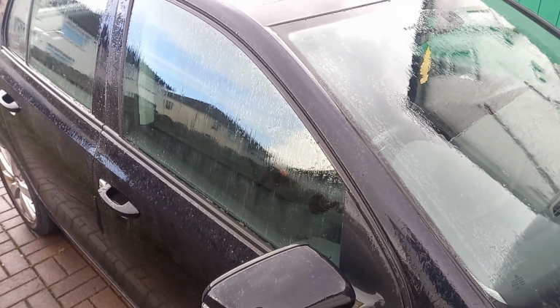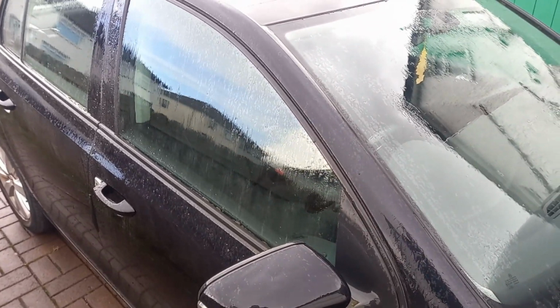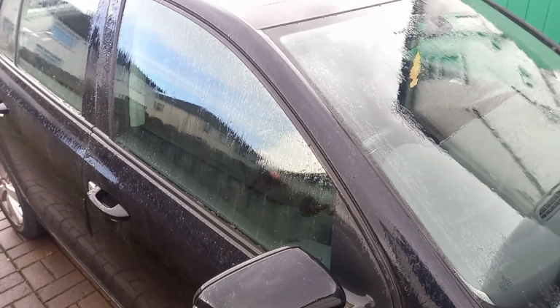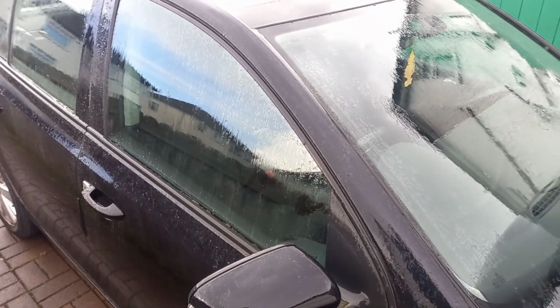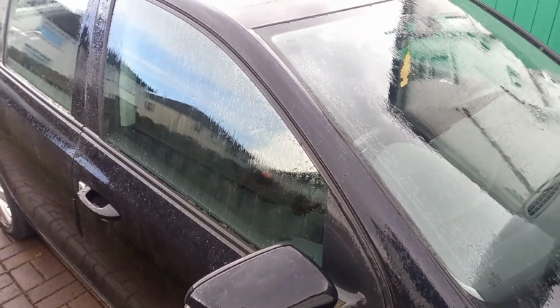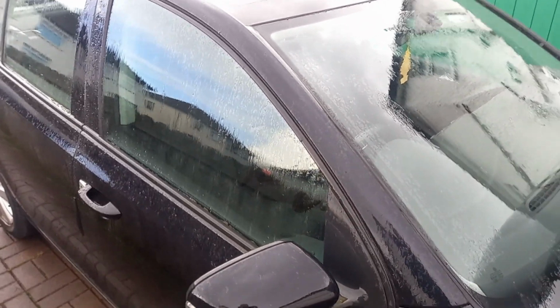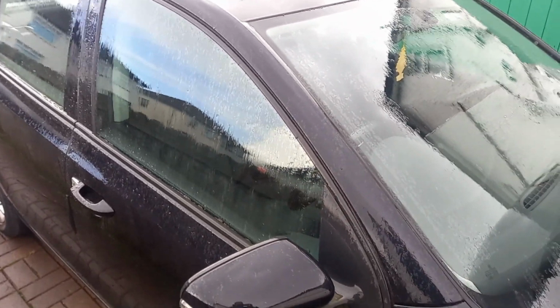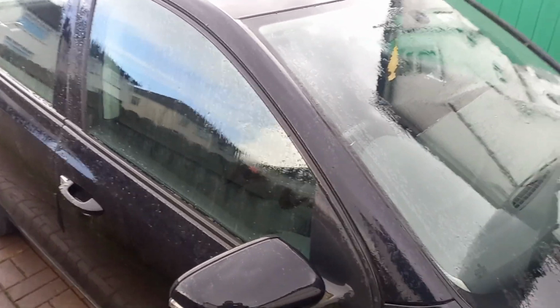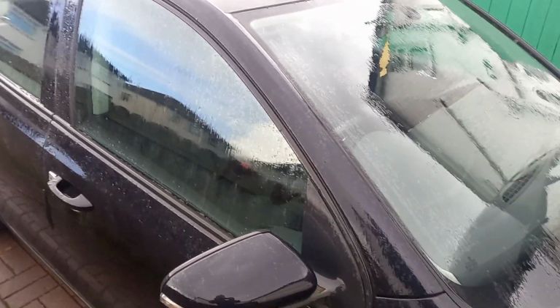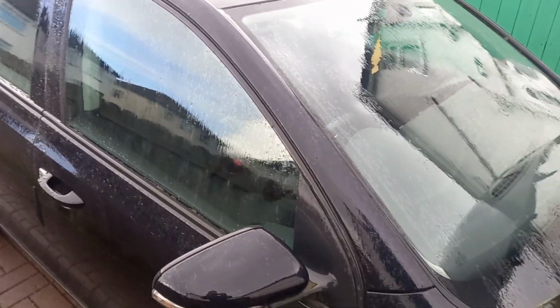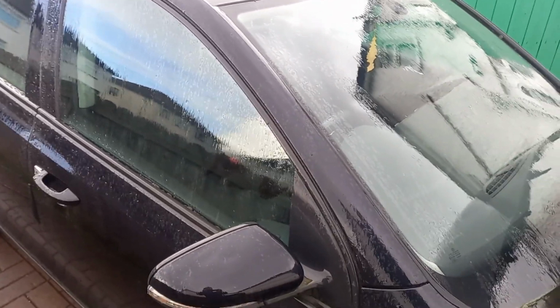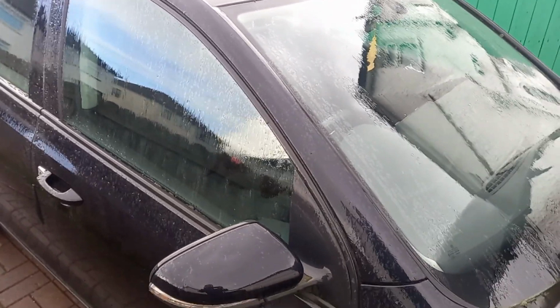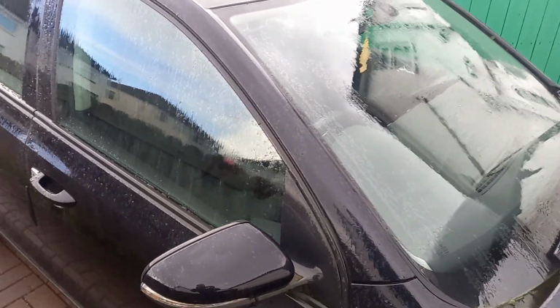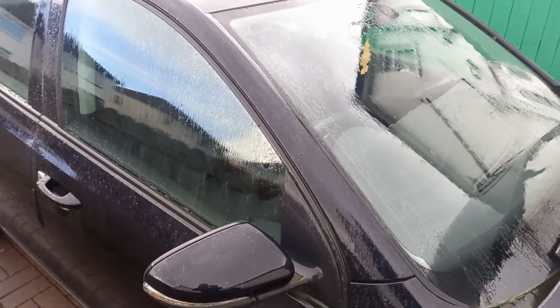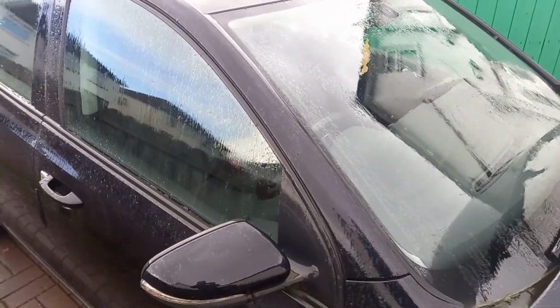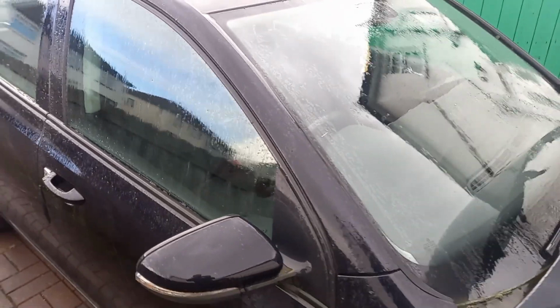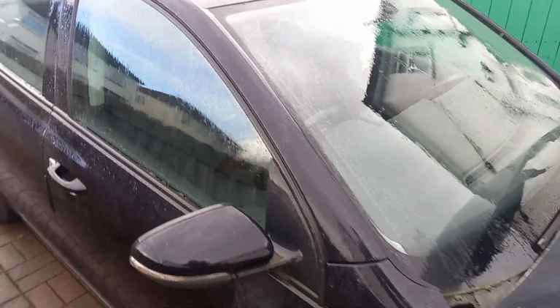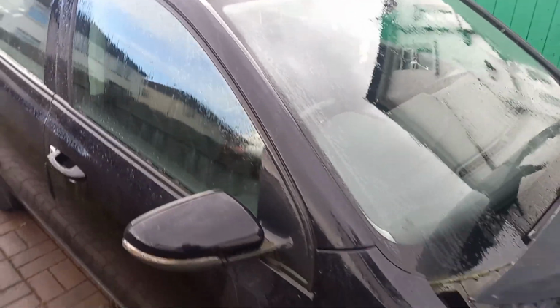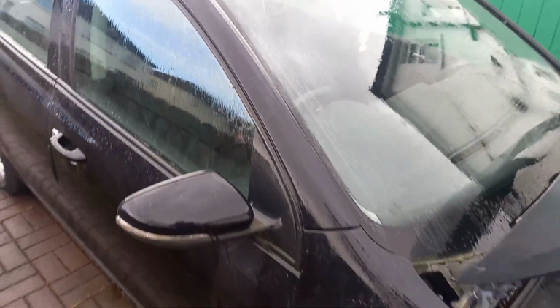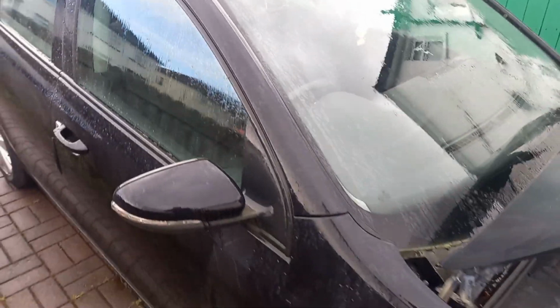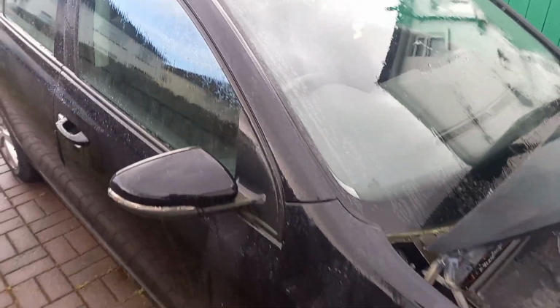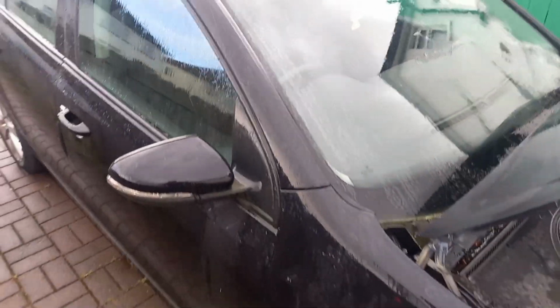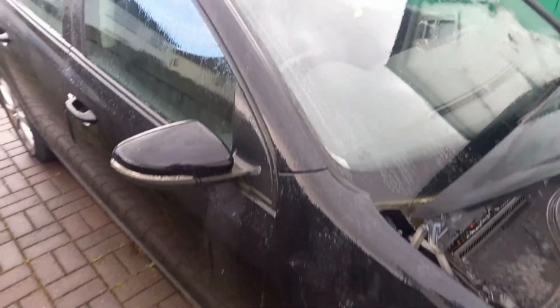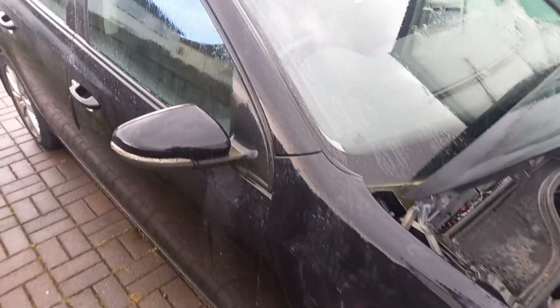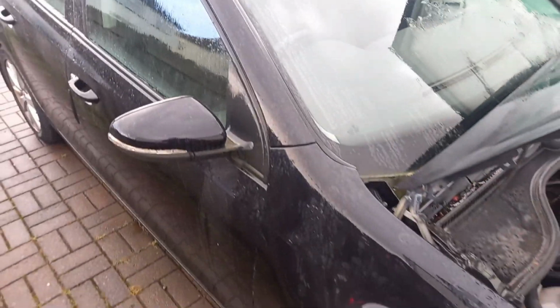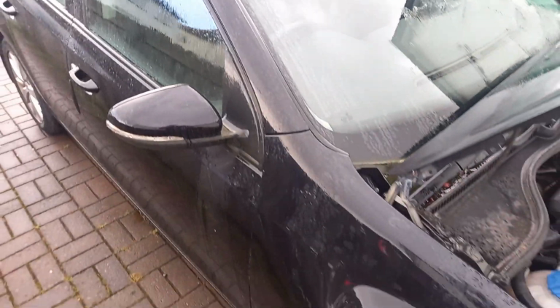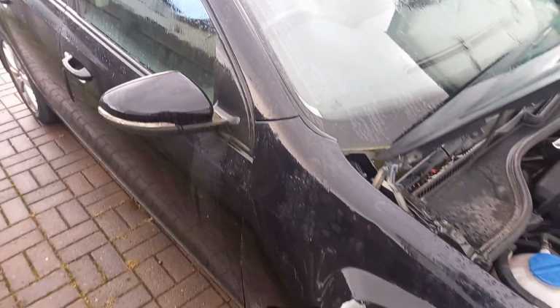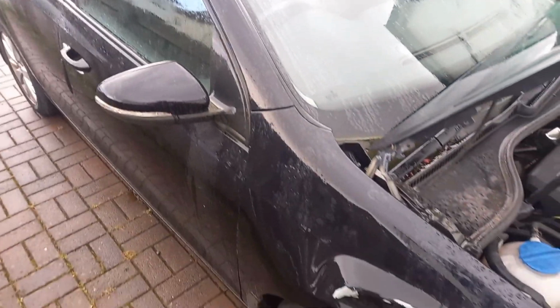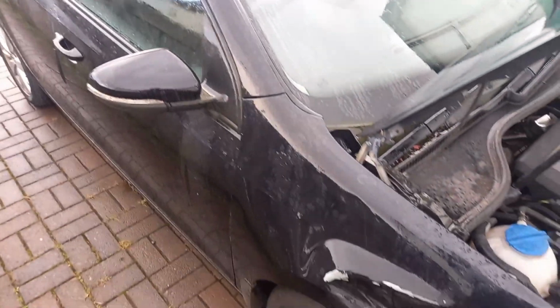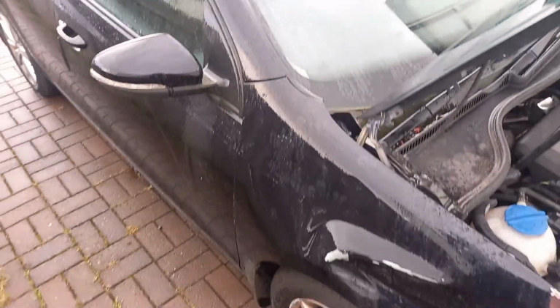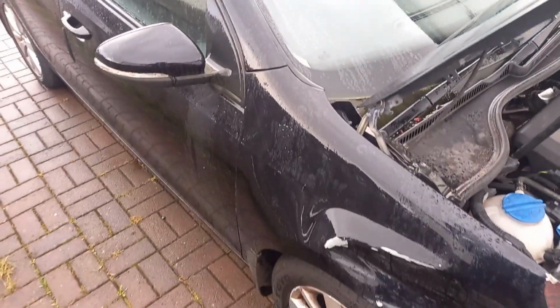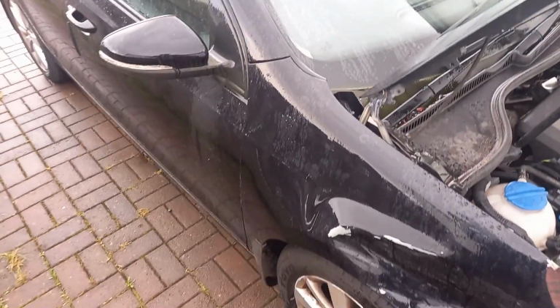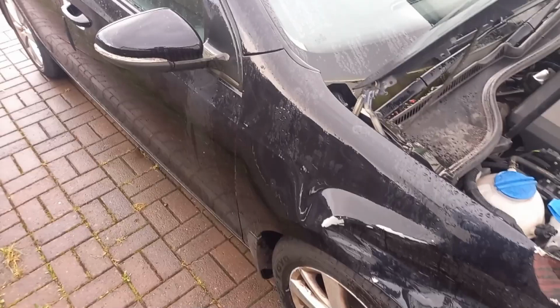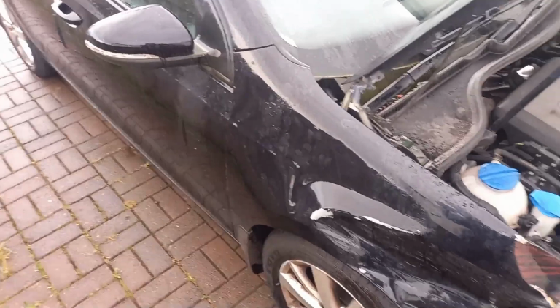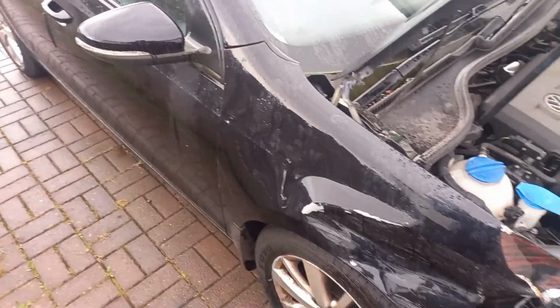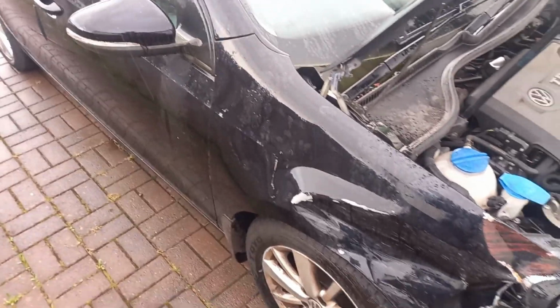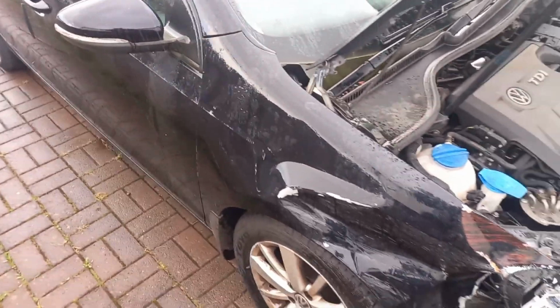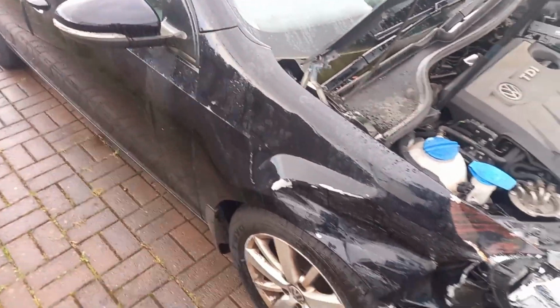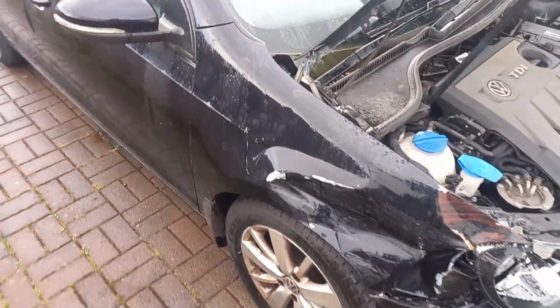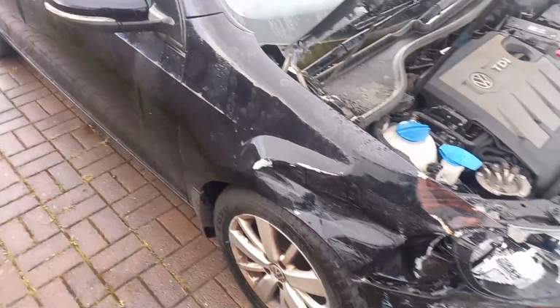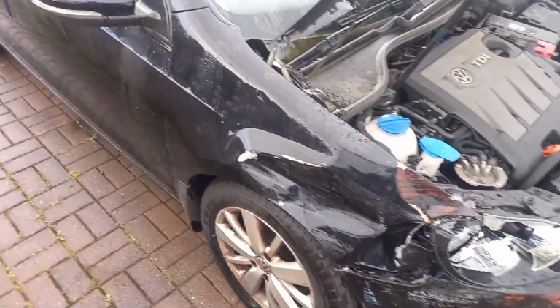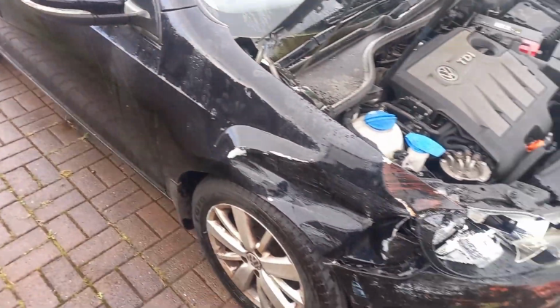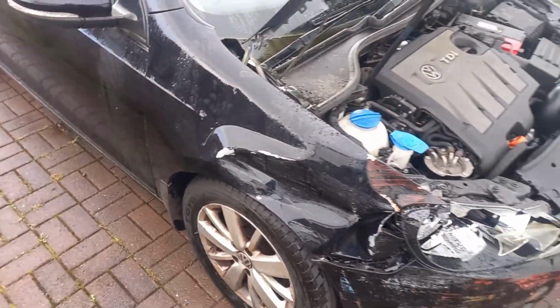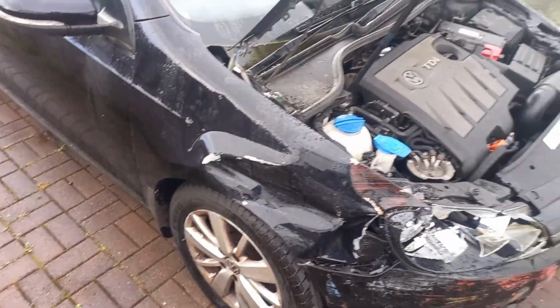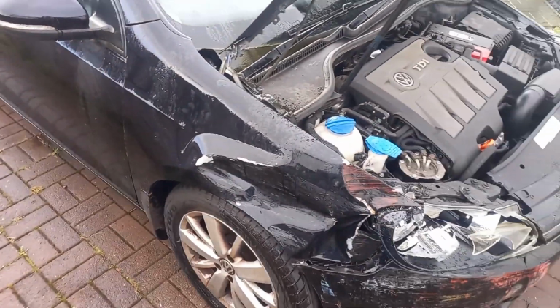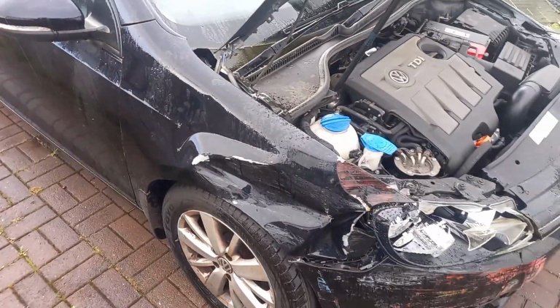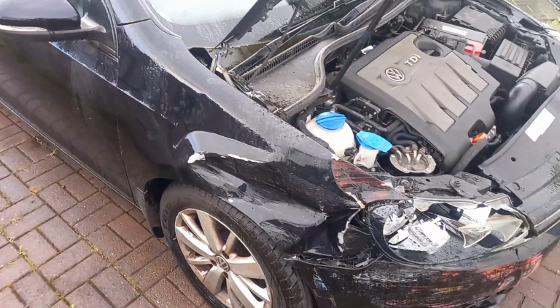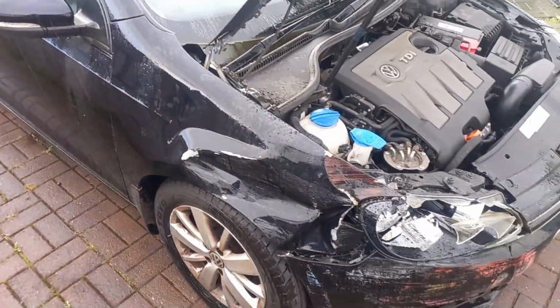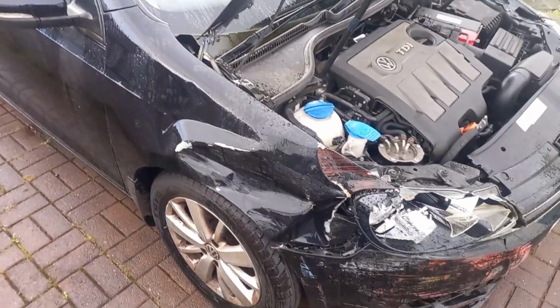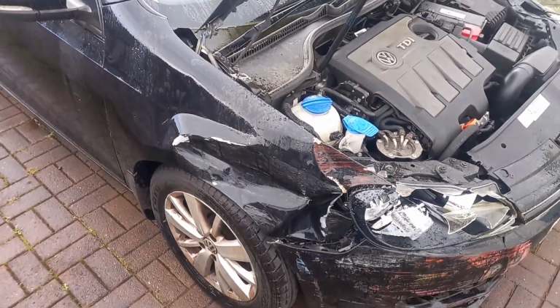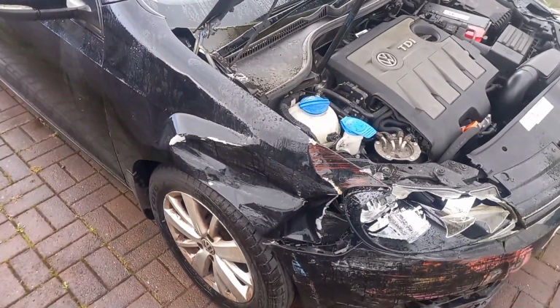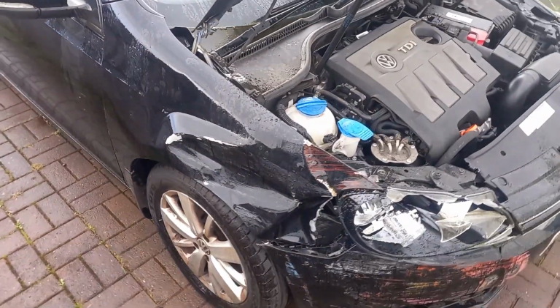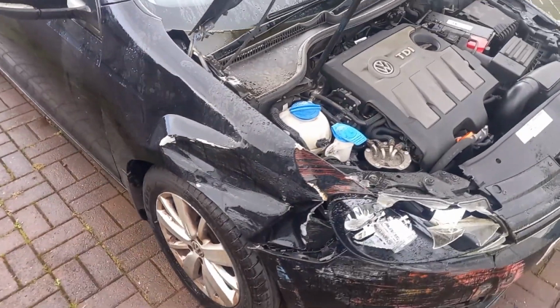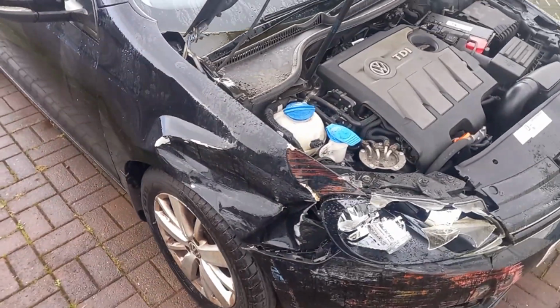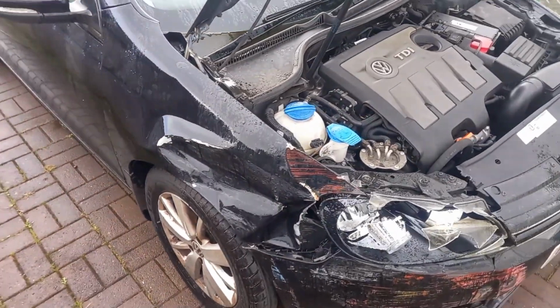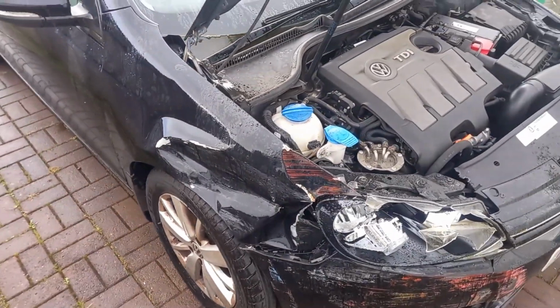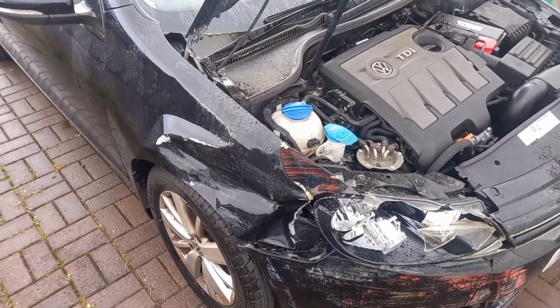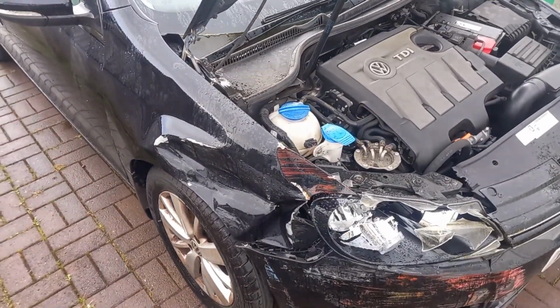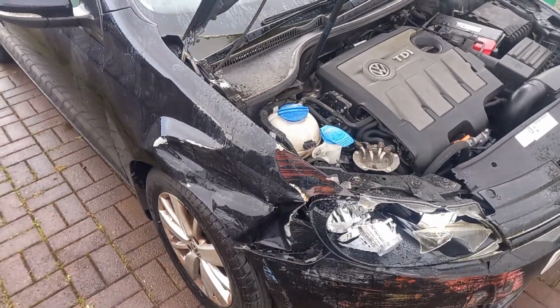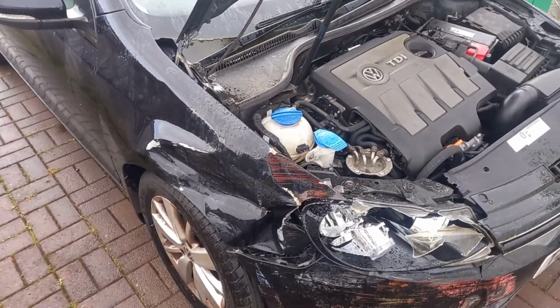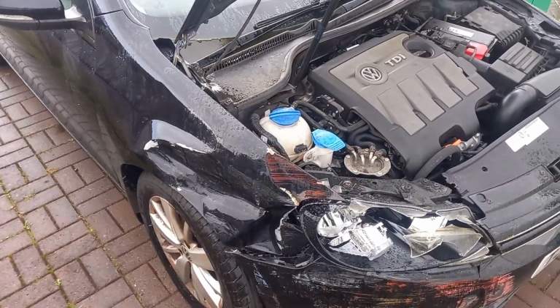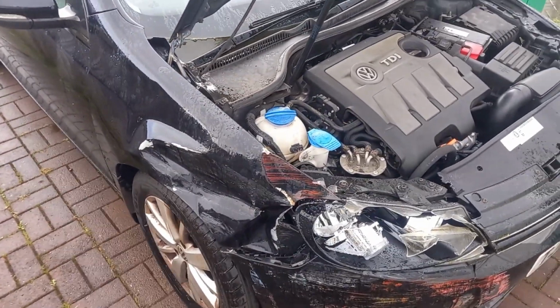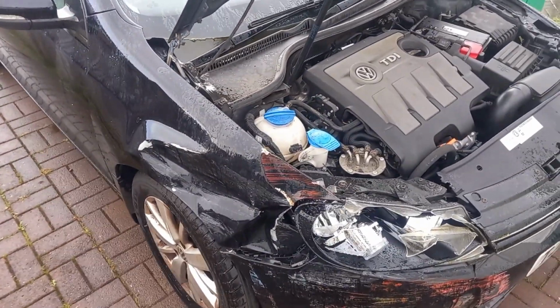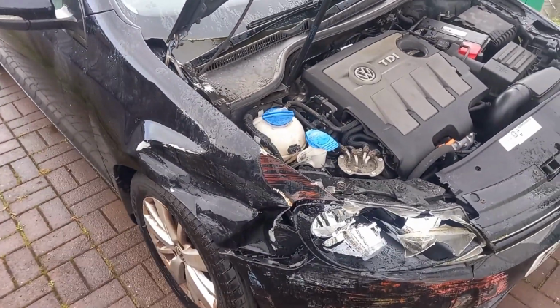Hi guys, welcome back. We are working today on a 2012 Mark 6 Golf that has had something of a prank.